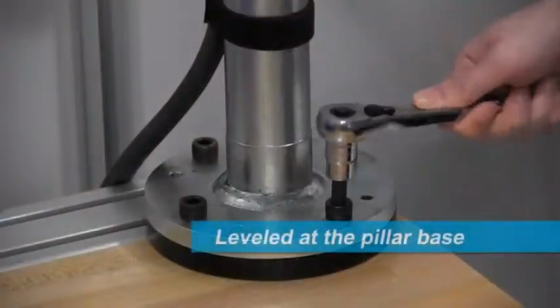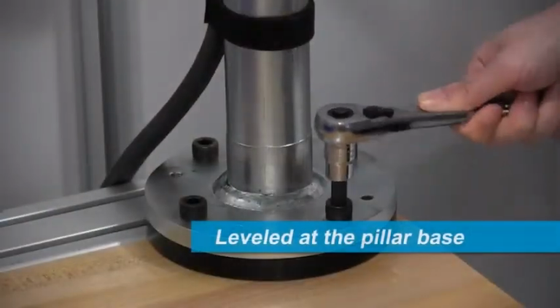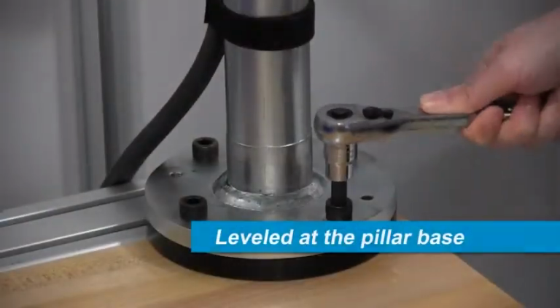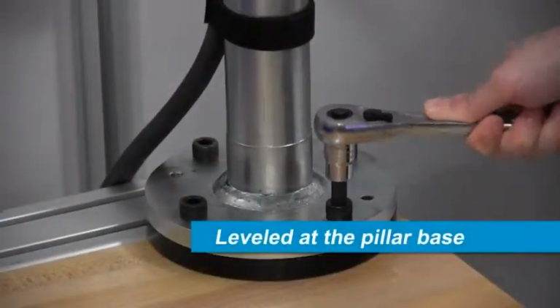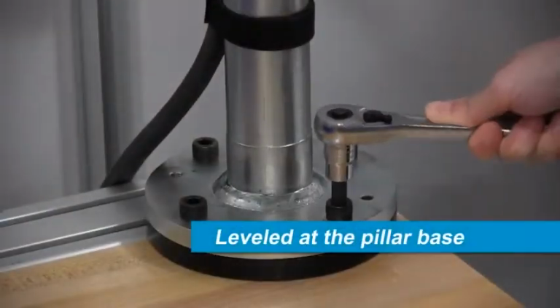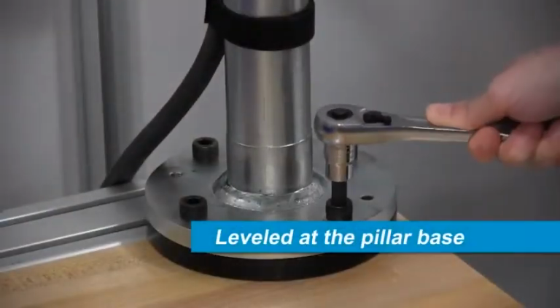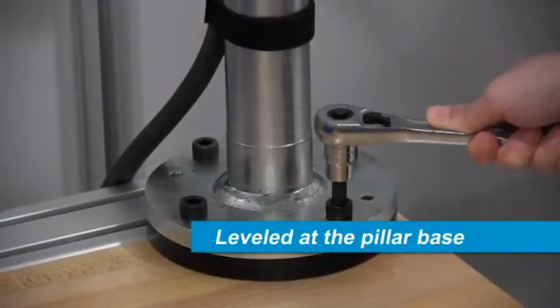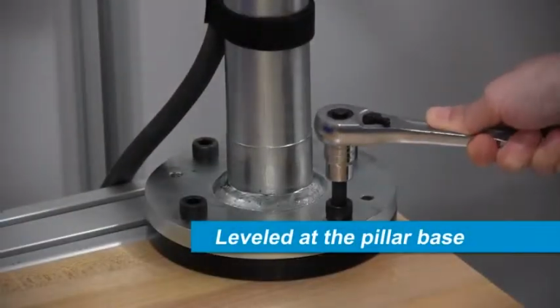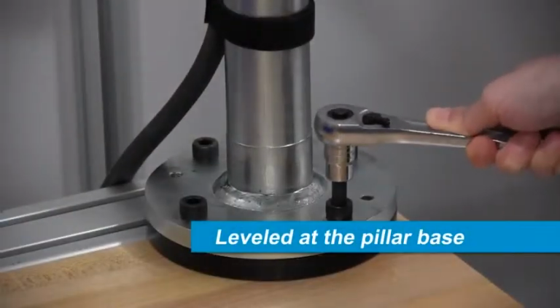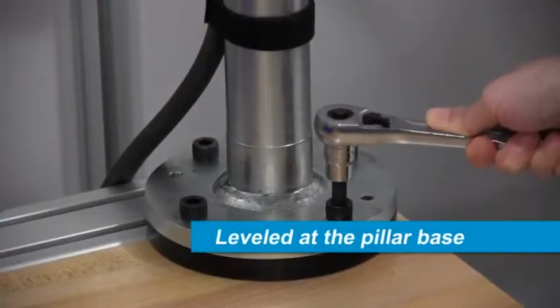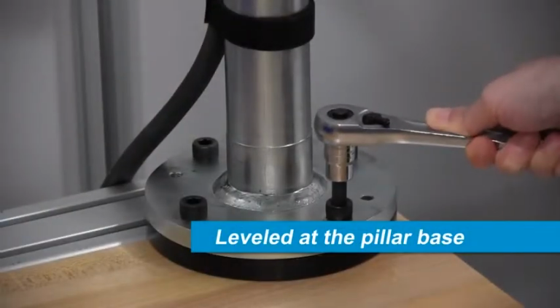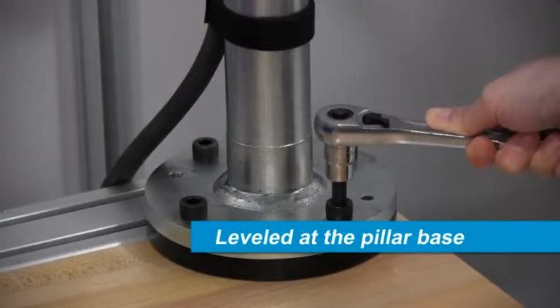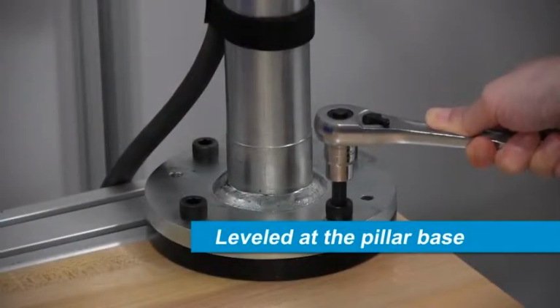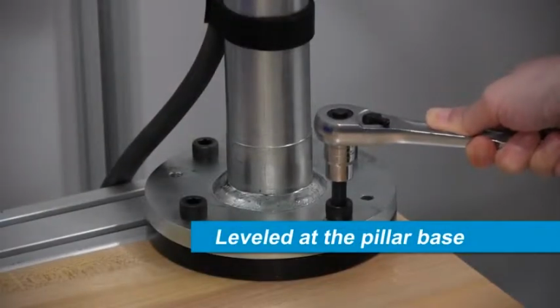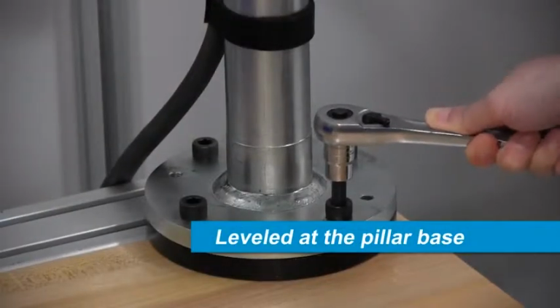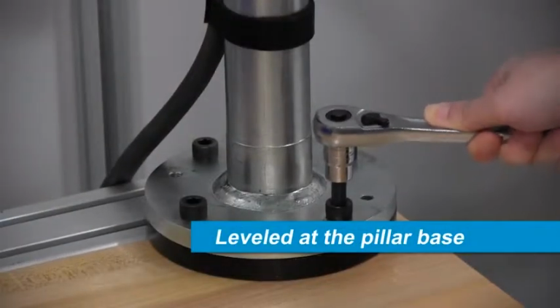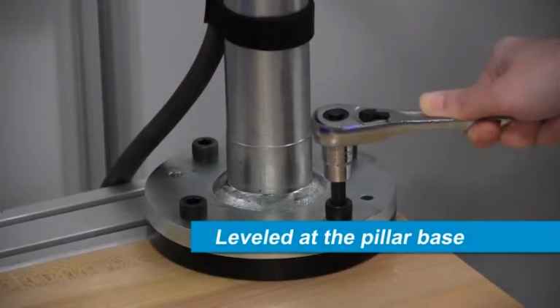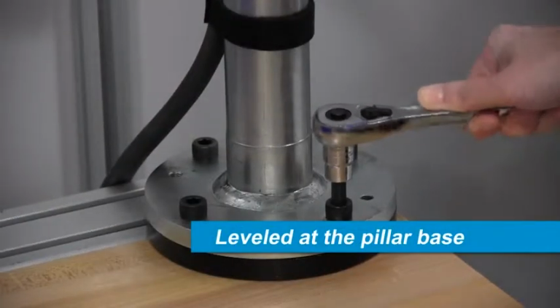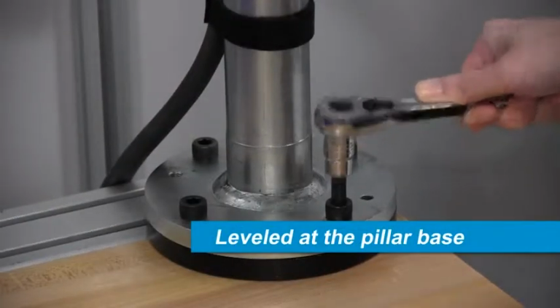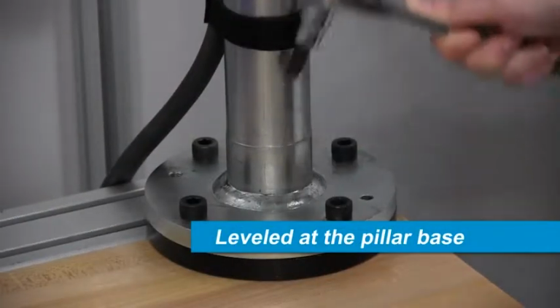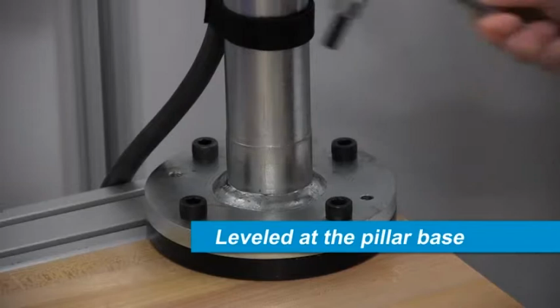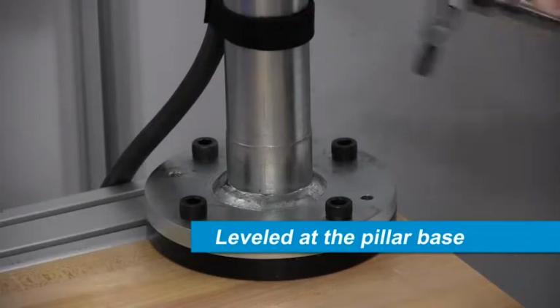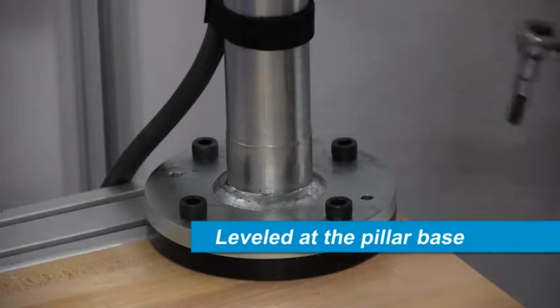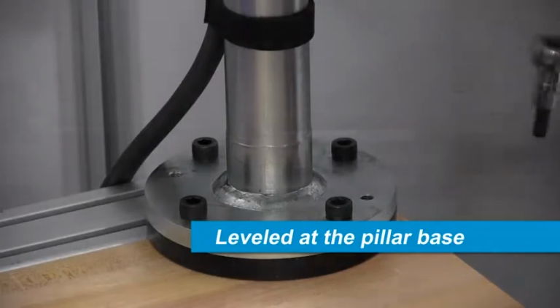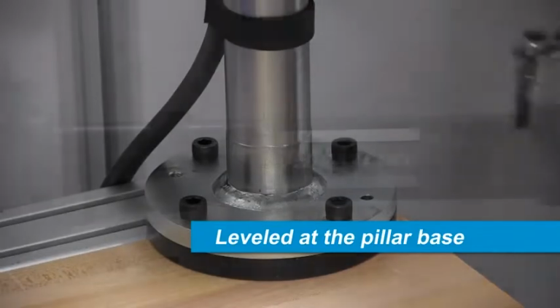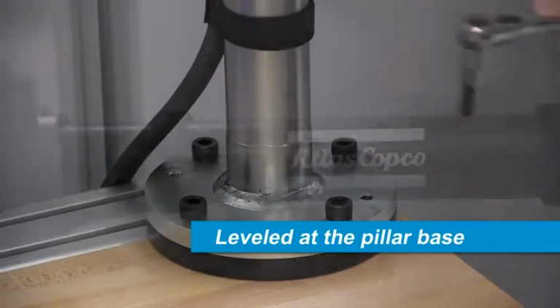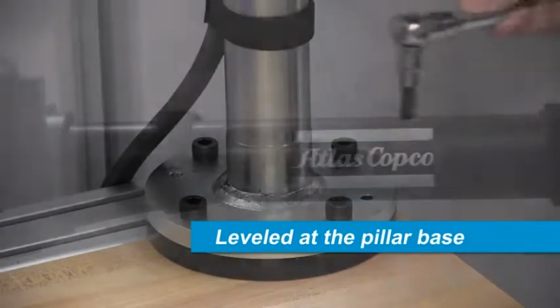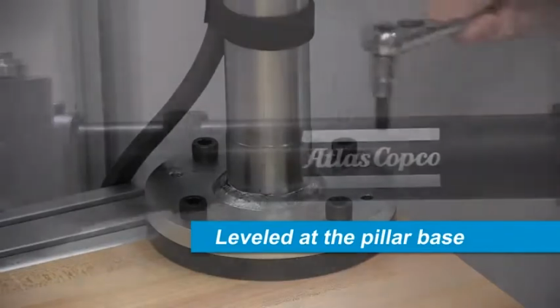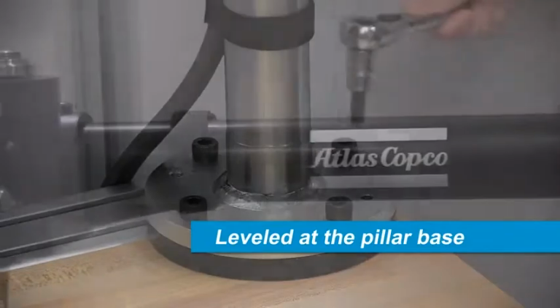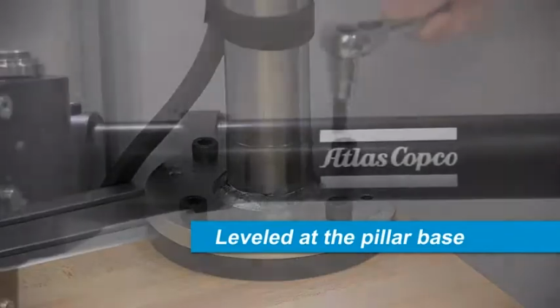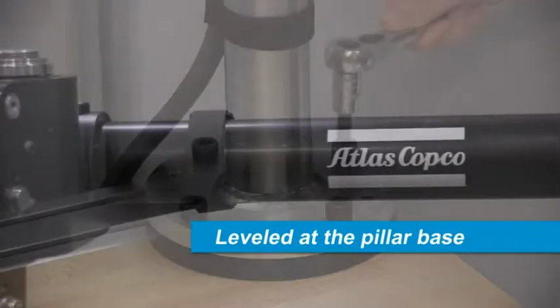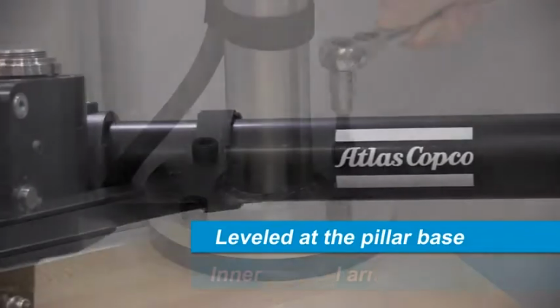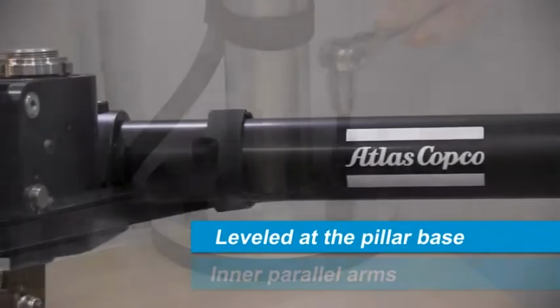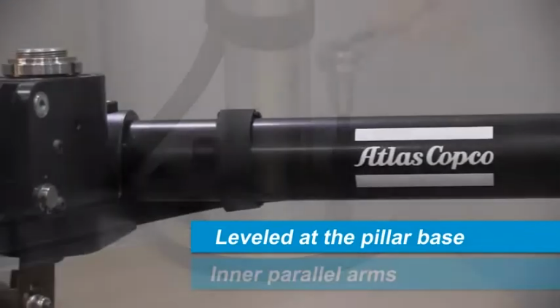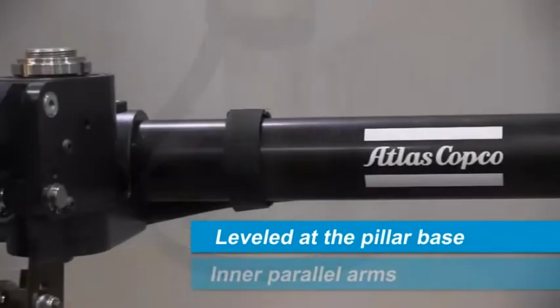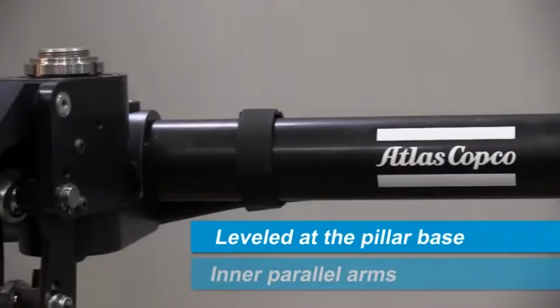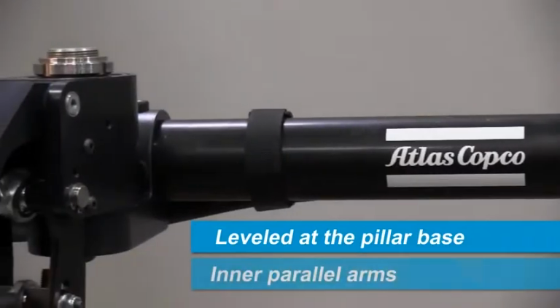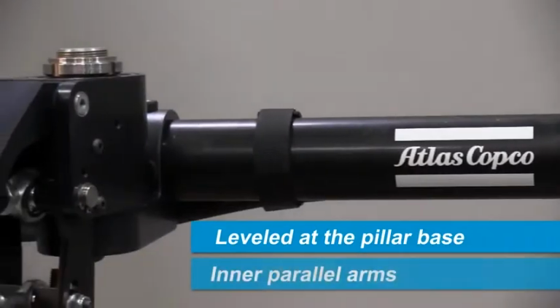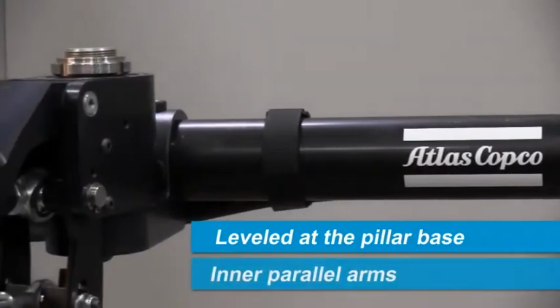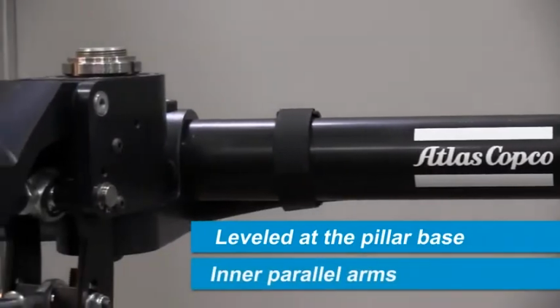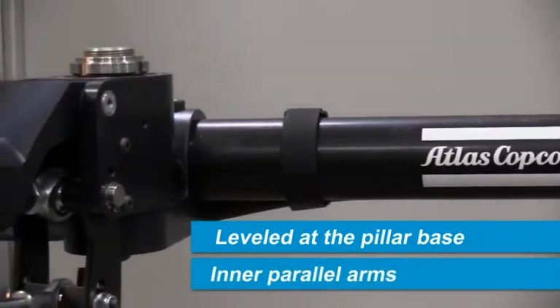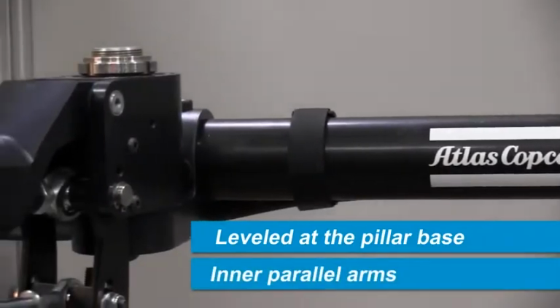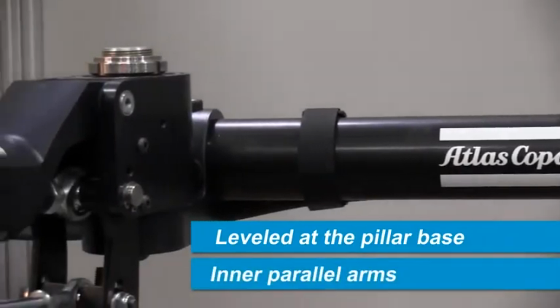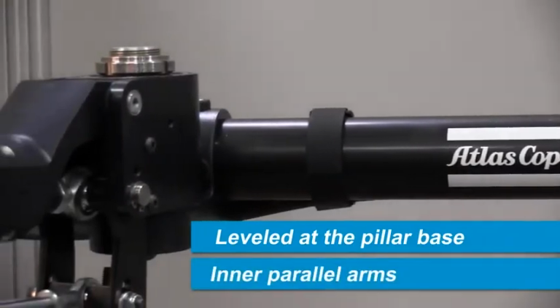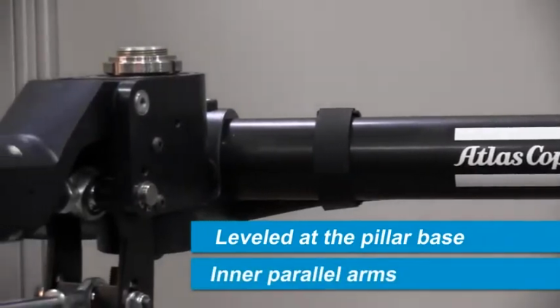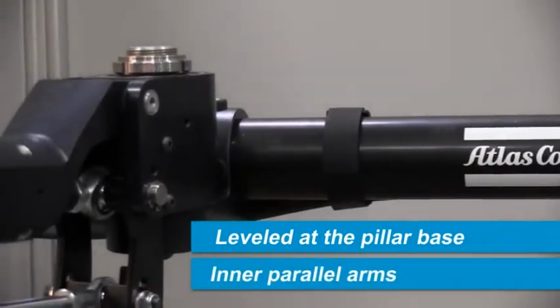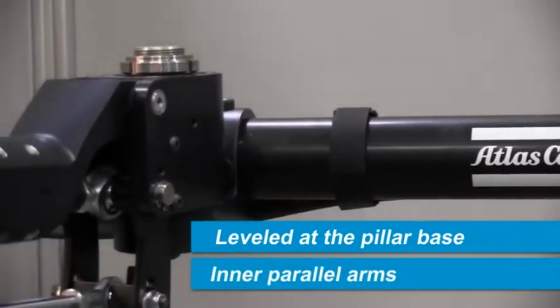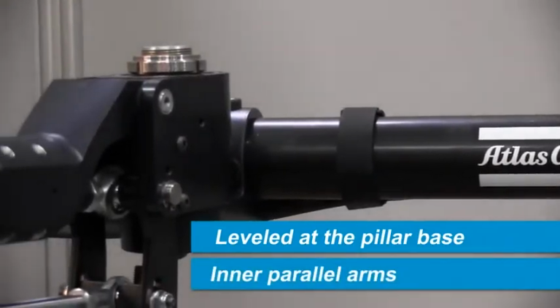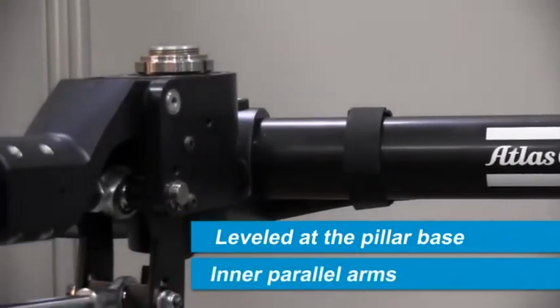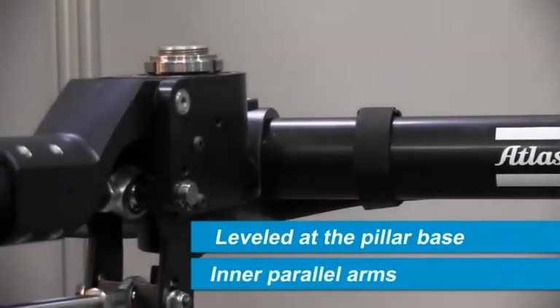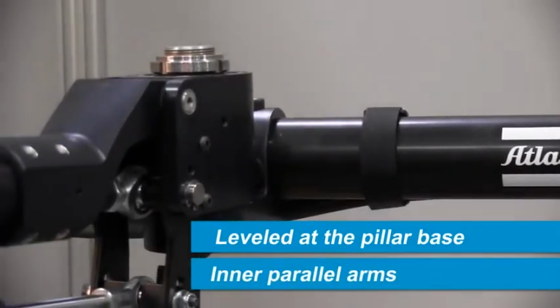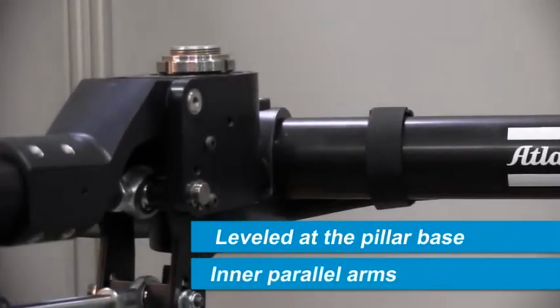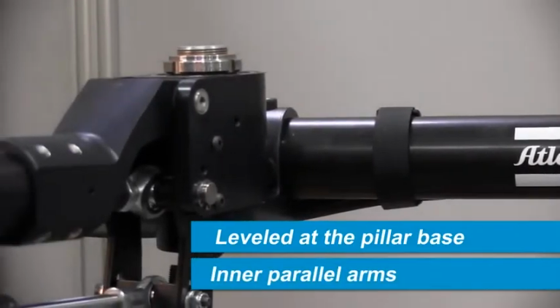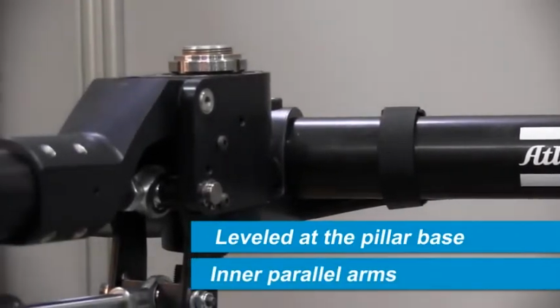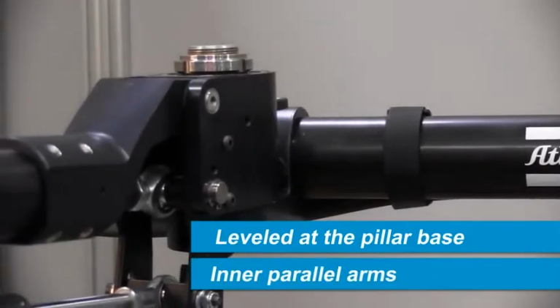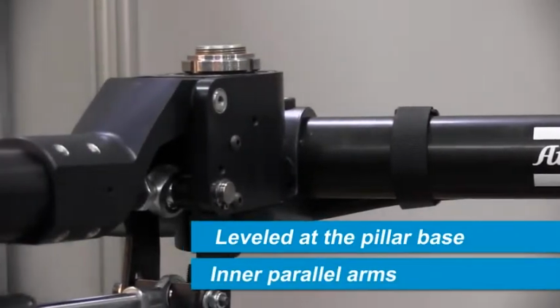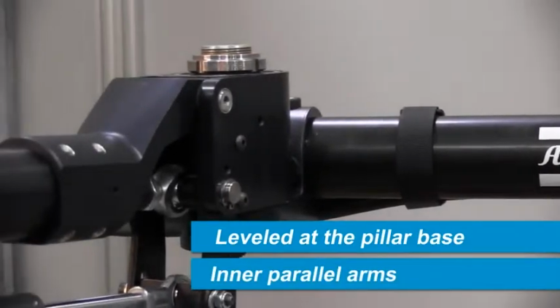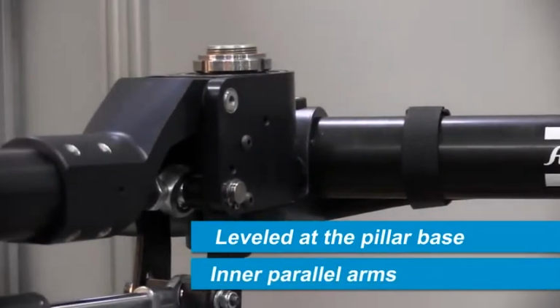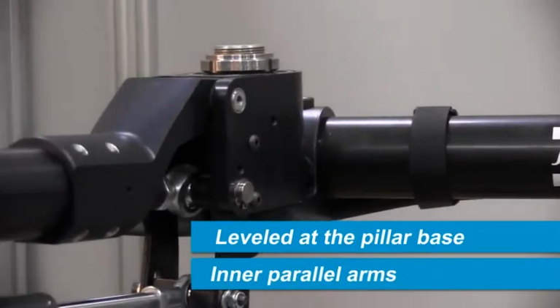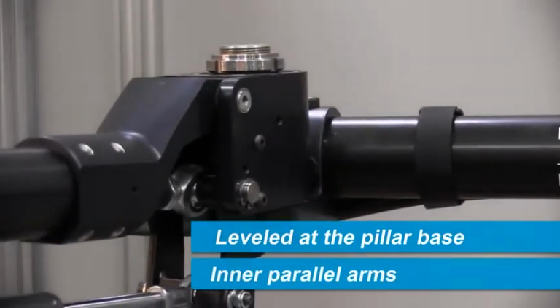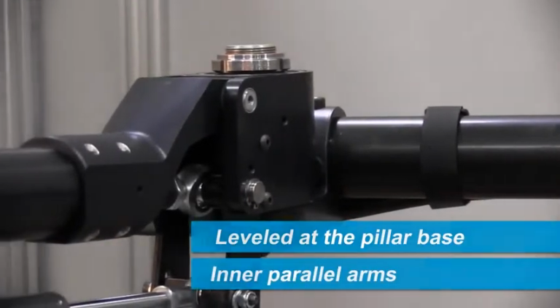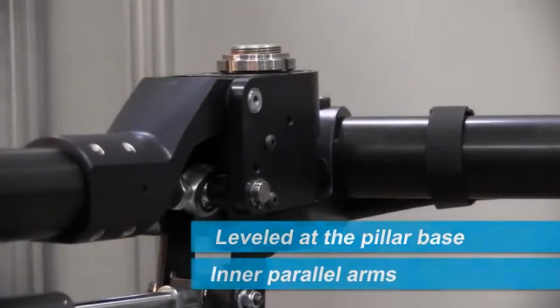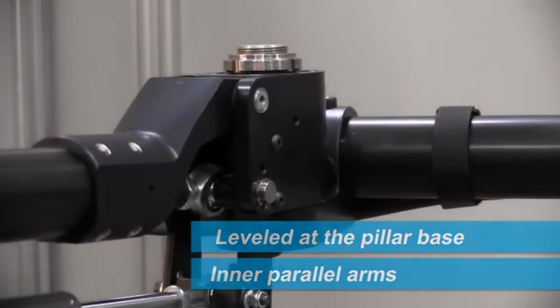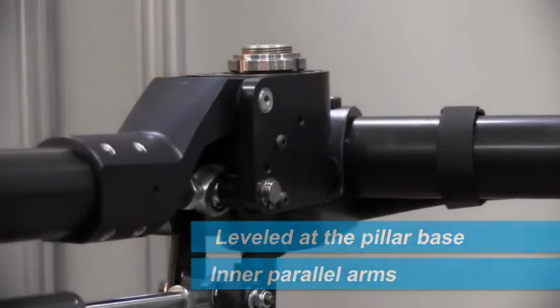The AX1 arm can be leveled at the pillar base, with additional leveling of the vertical rod performed using the inner parallel arm.